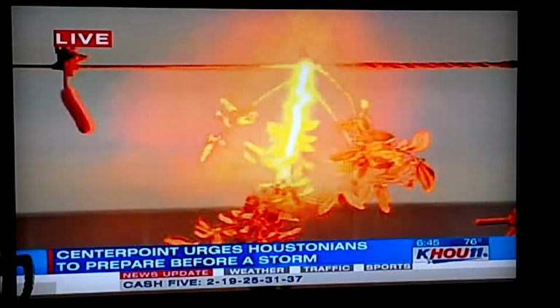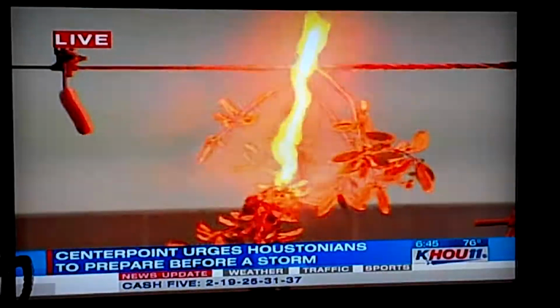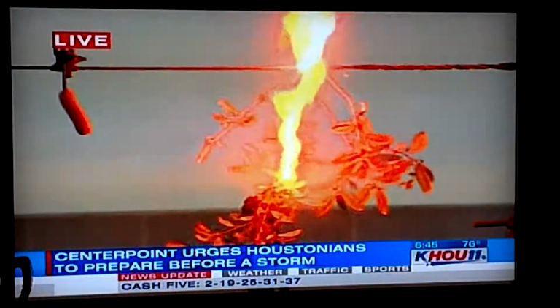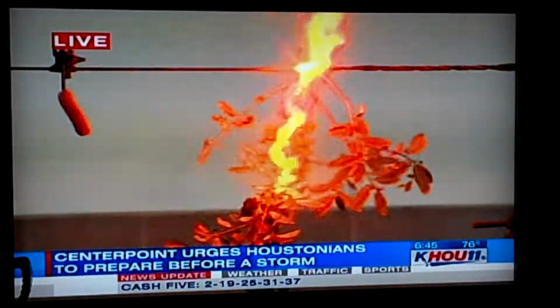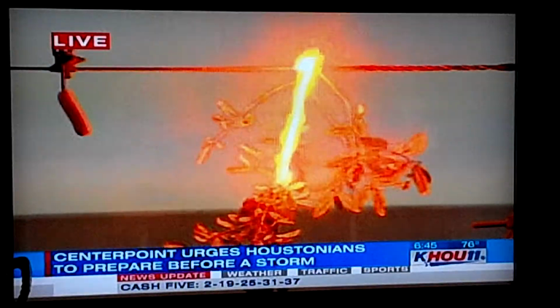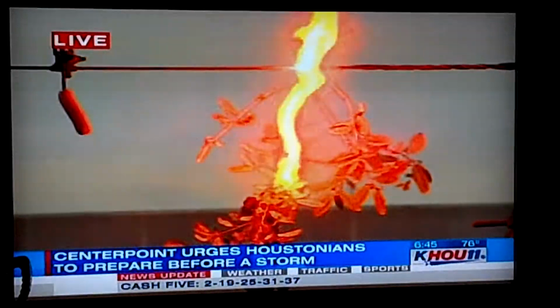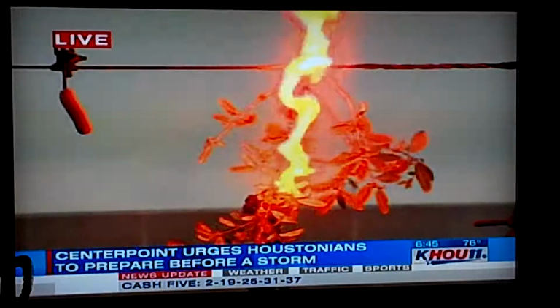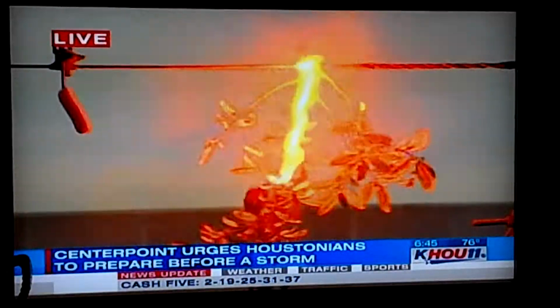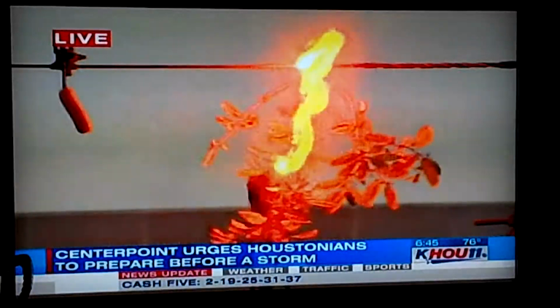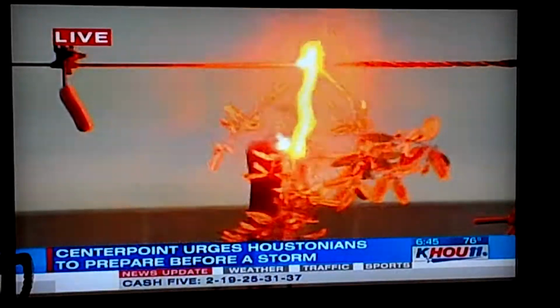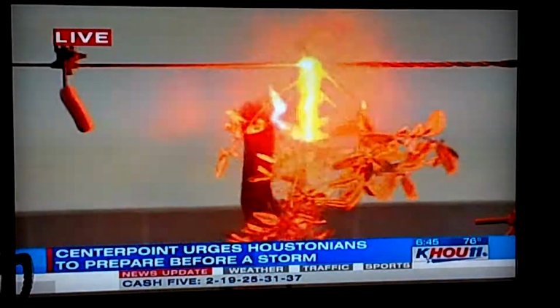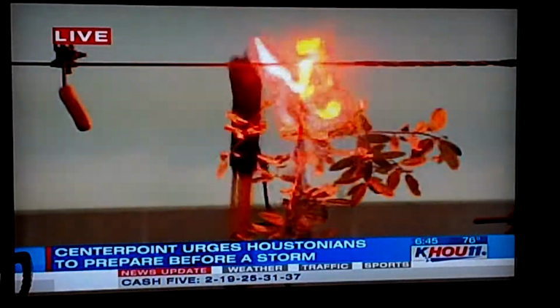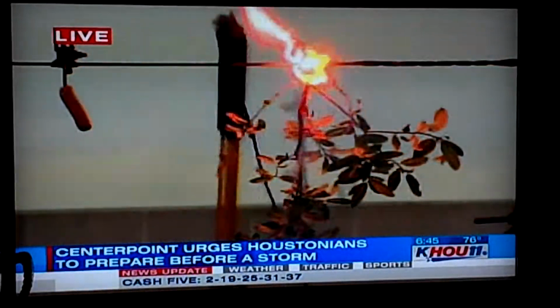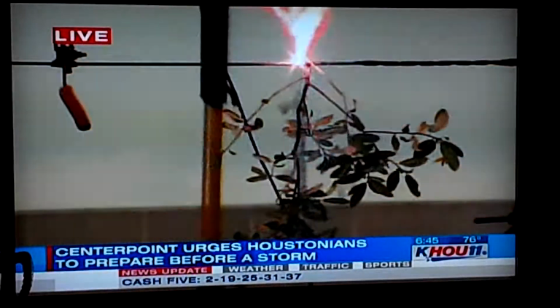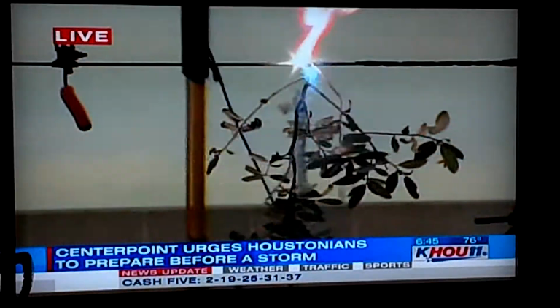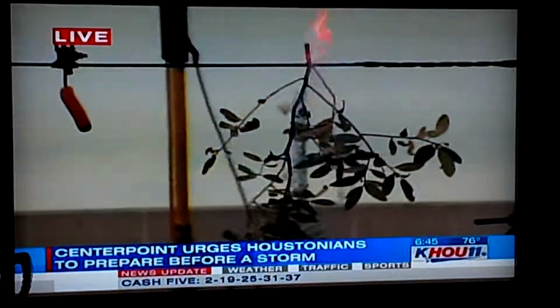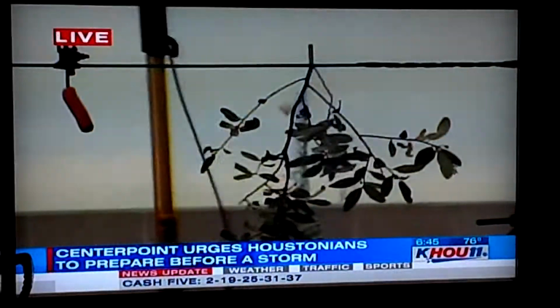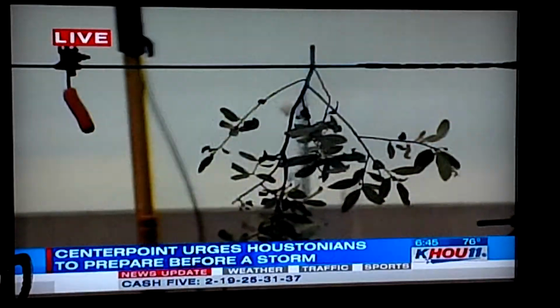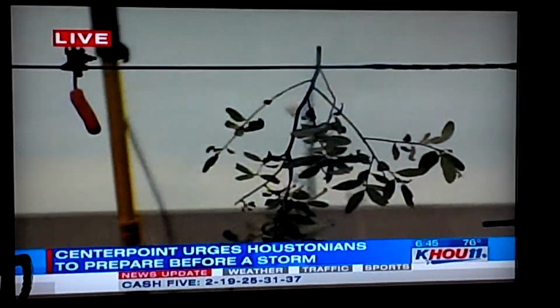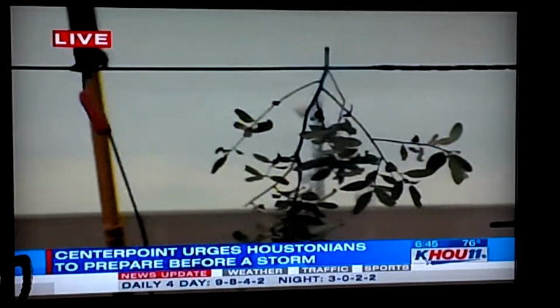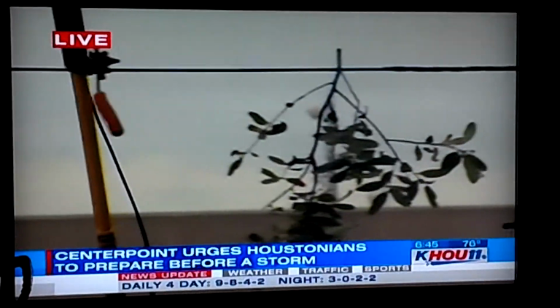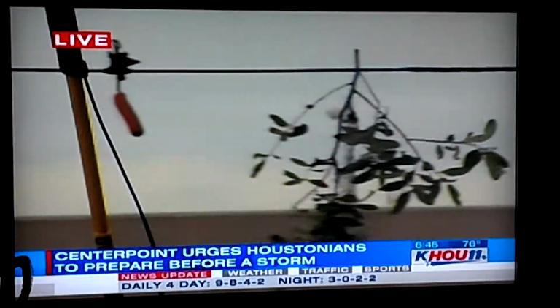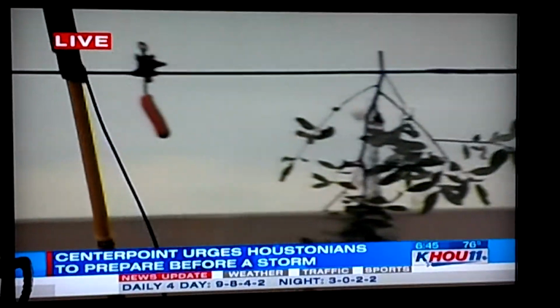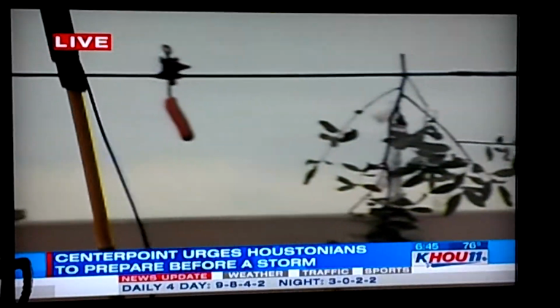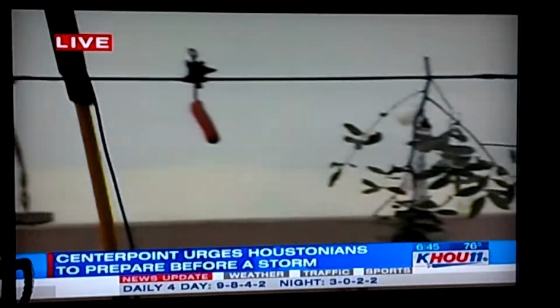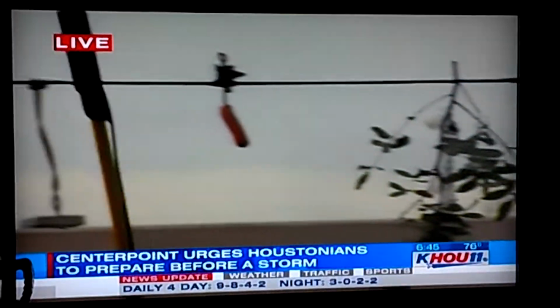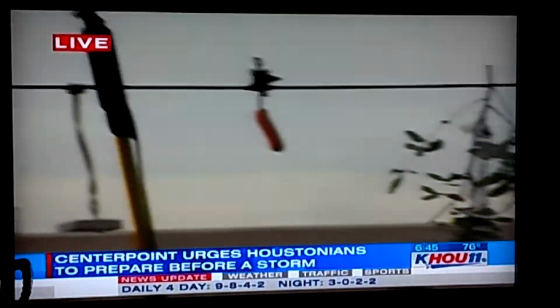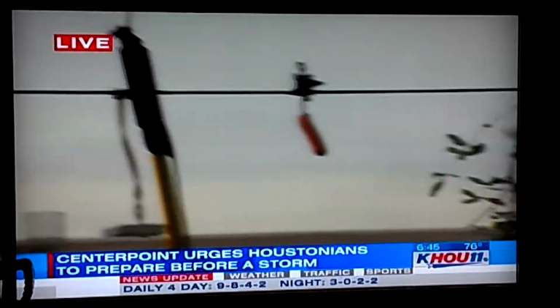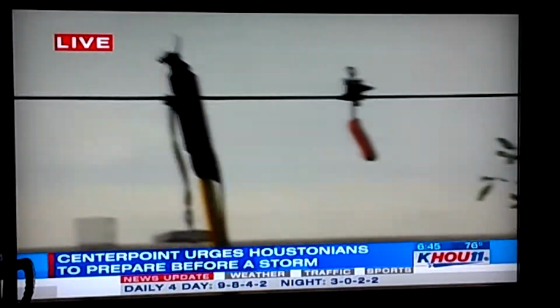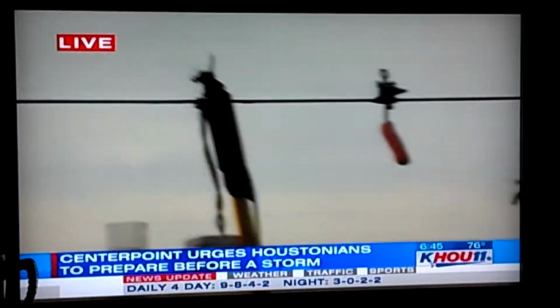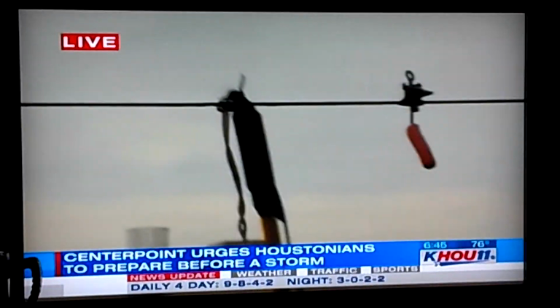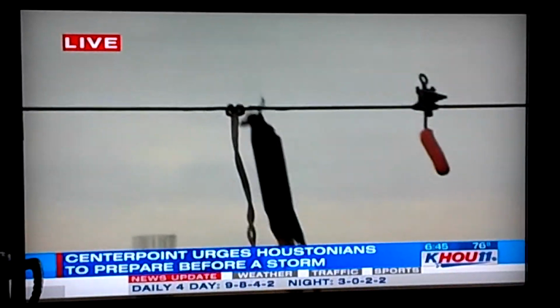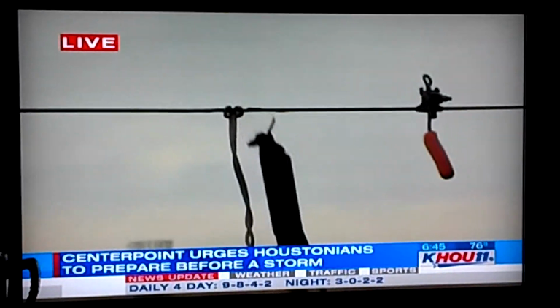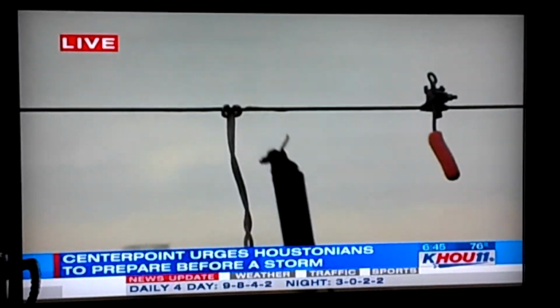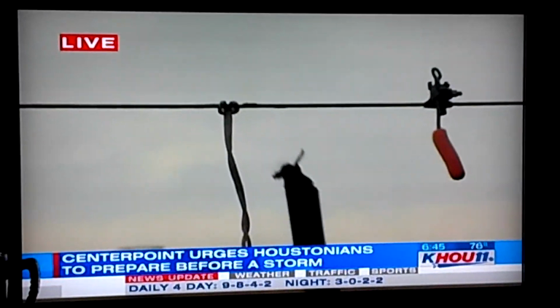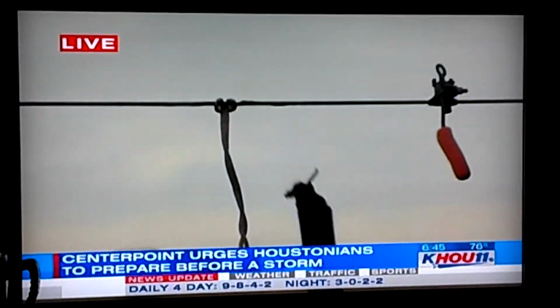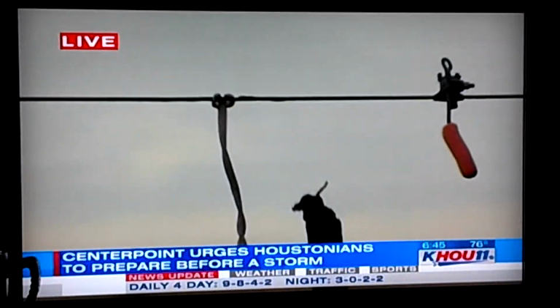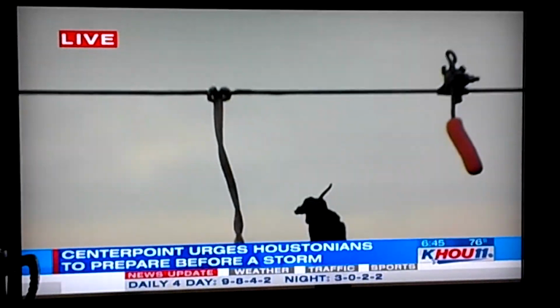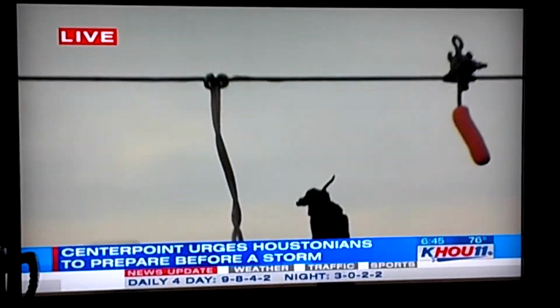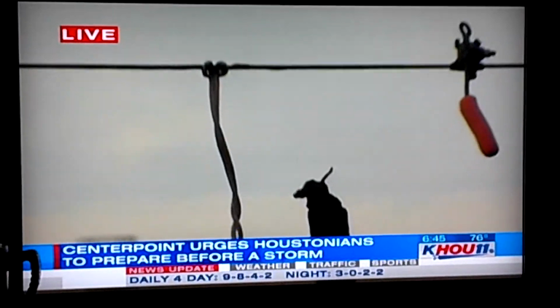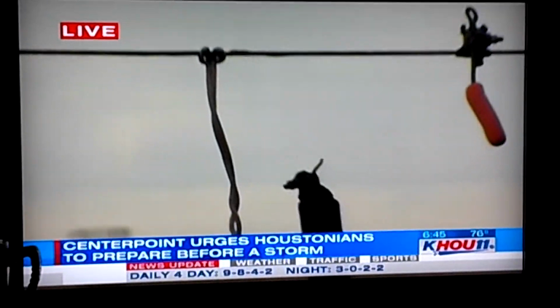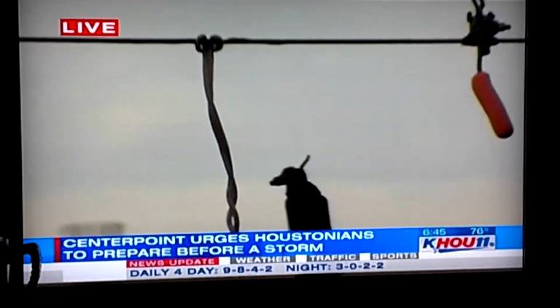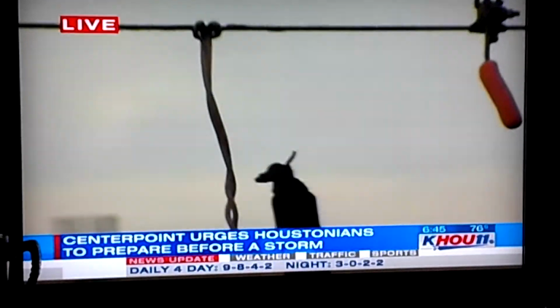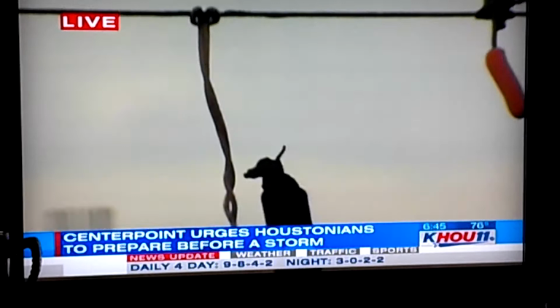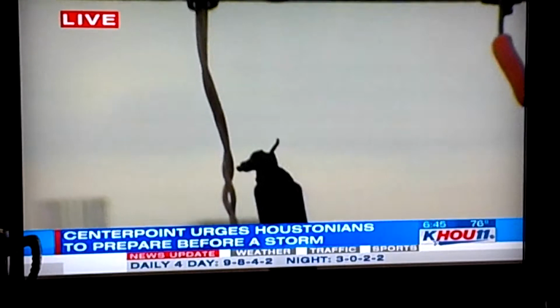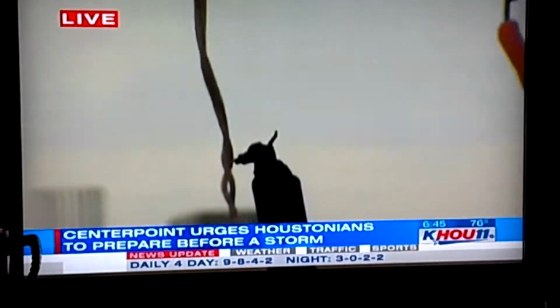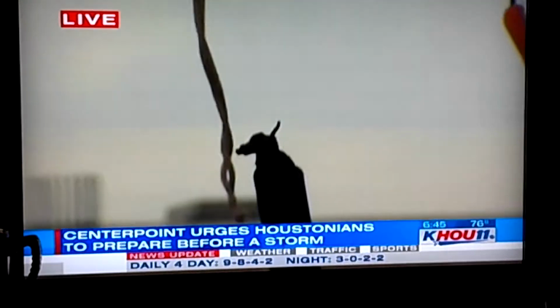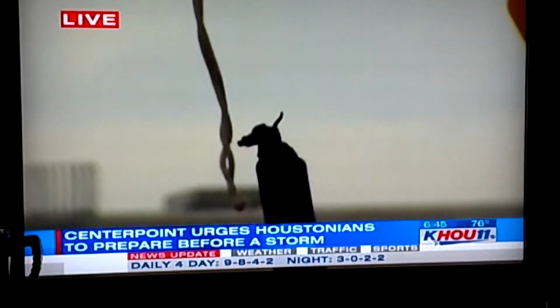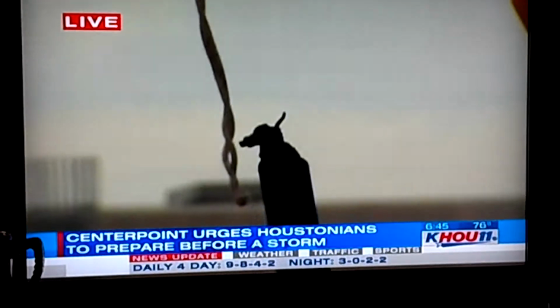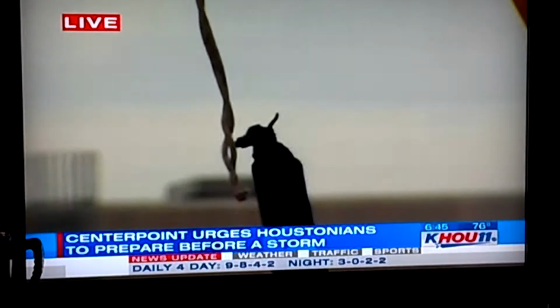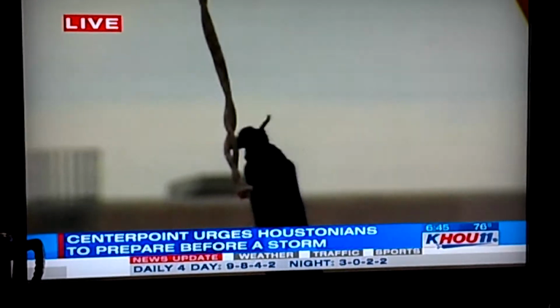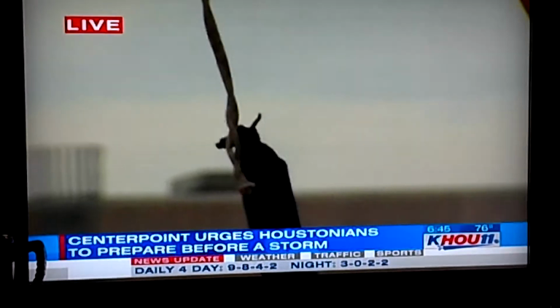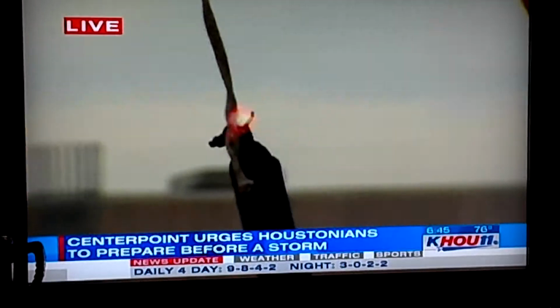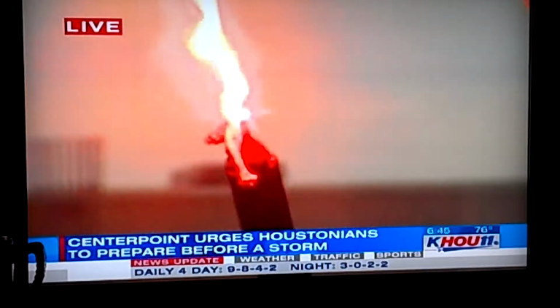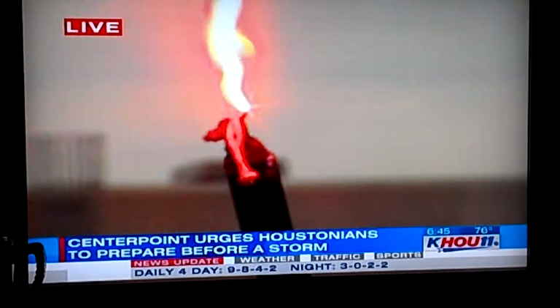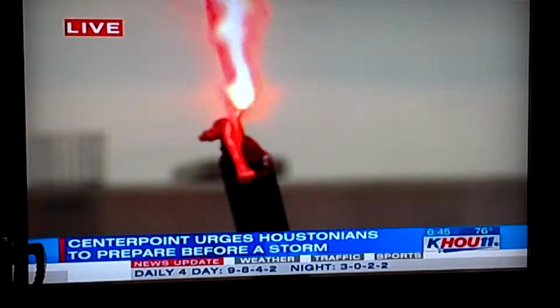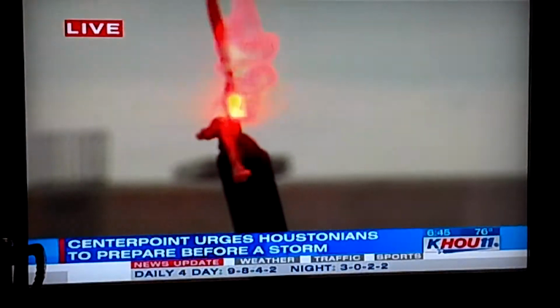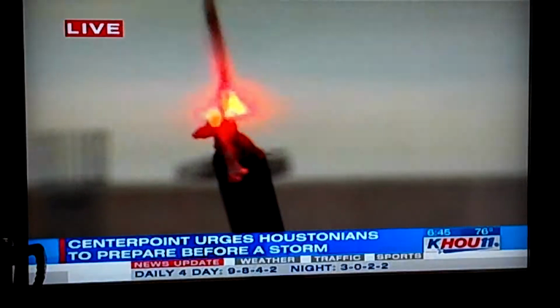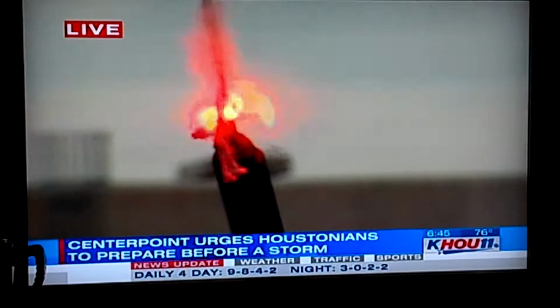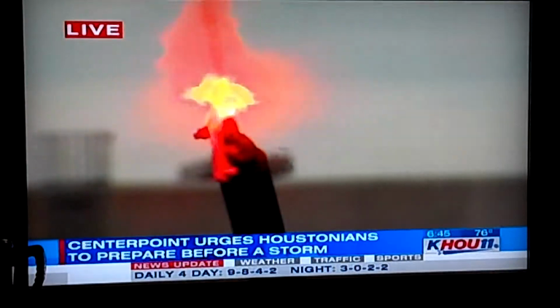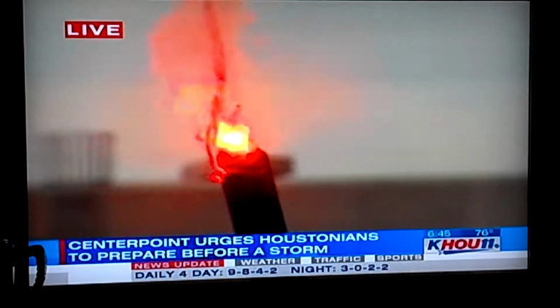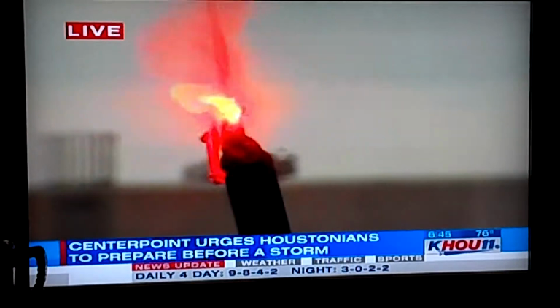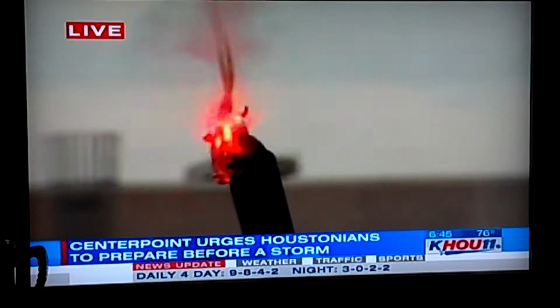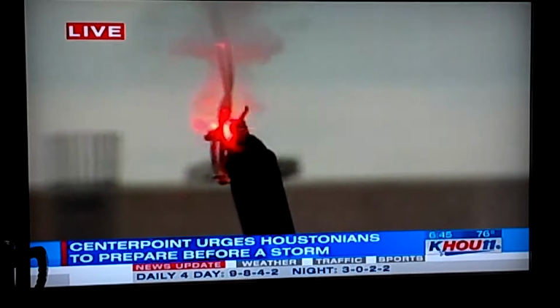He handles all the safety for CenterPoint Energy. Greg, talk a little bit about this. What is this demonstration we're seeing now?